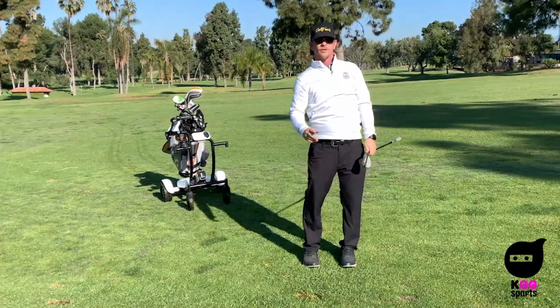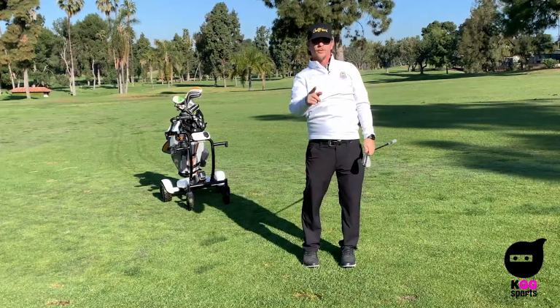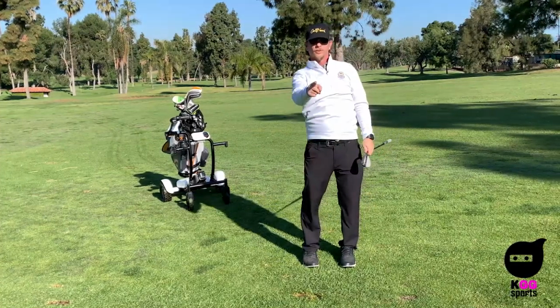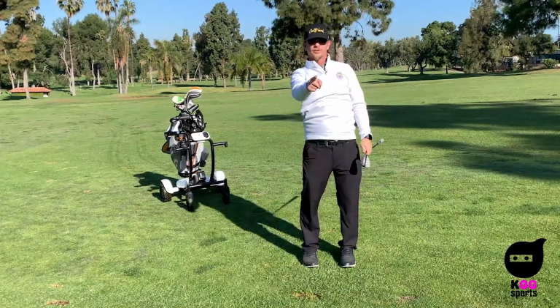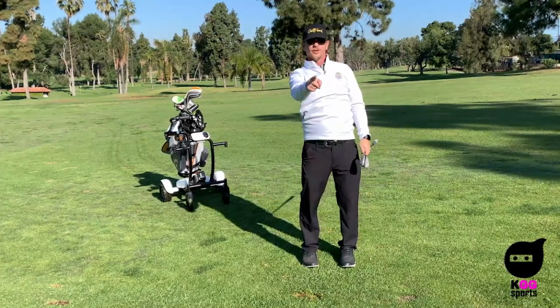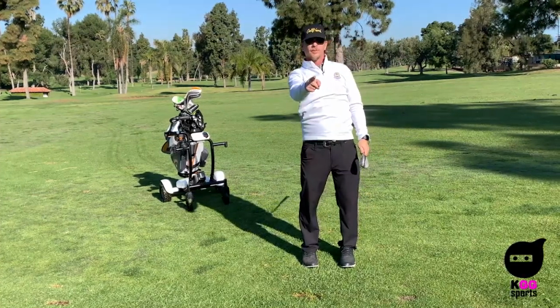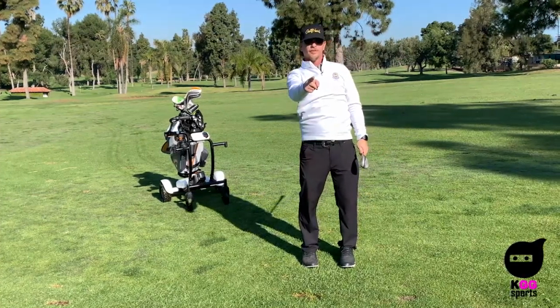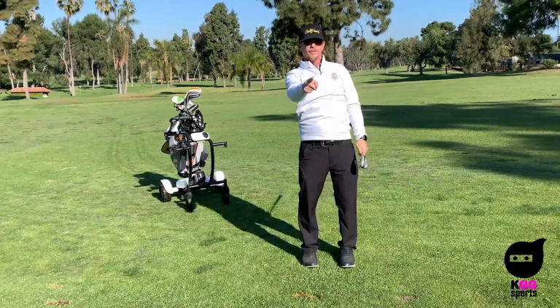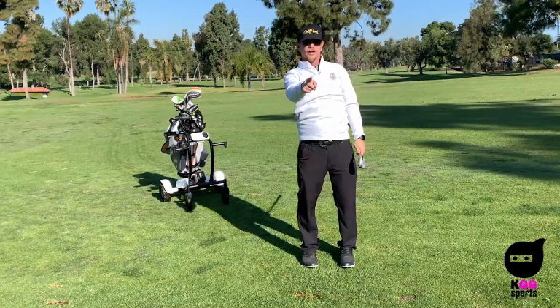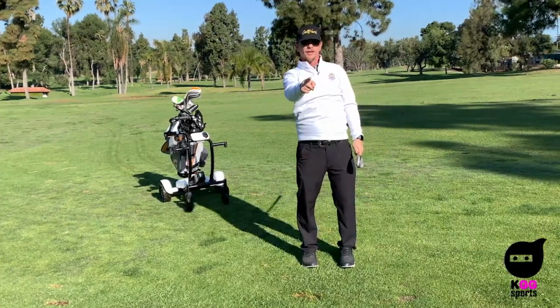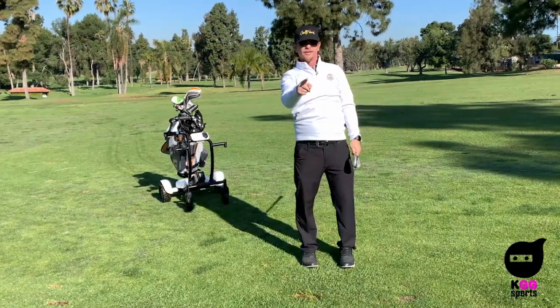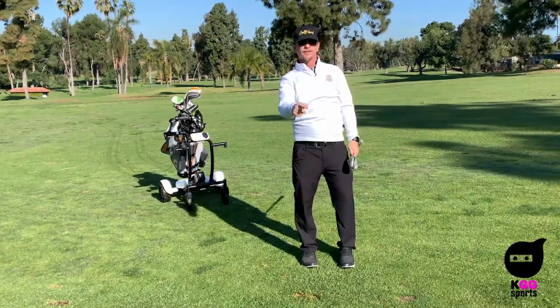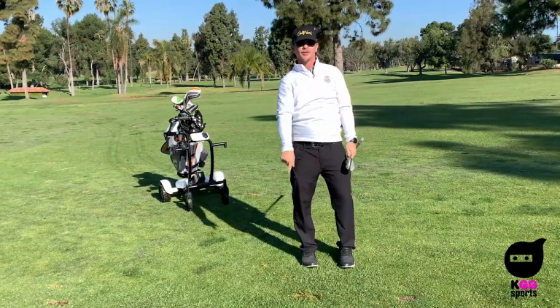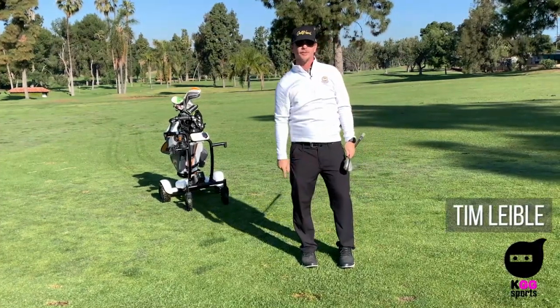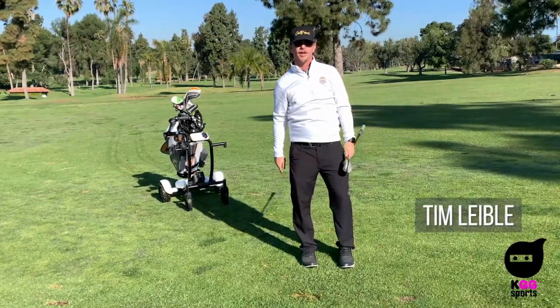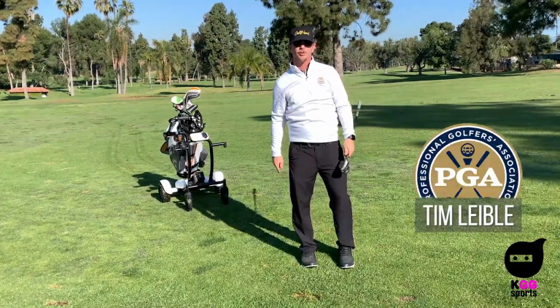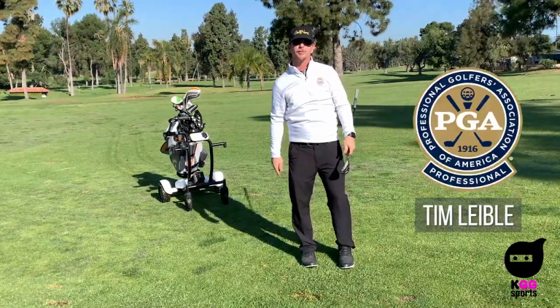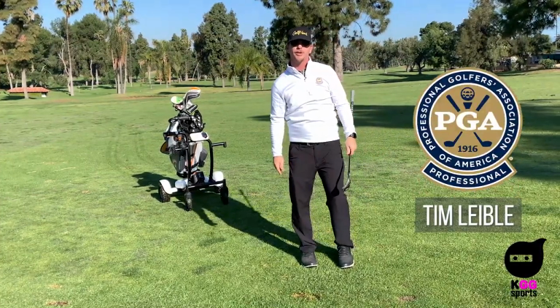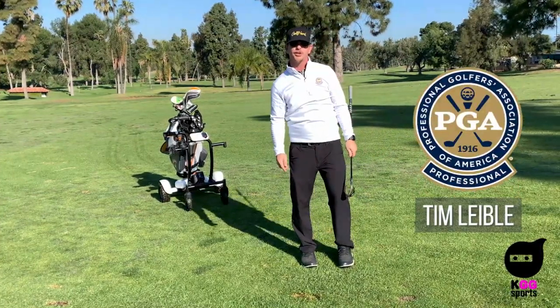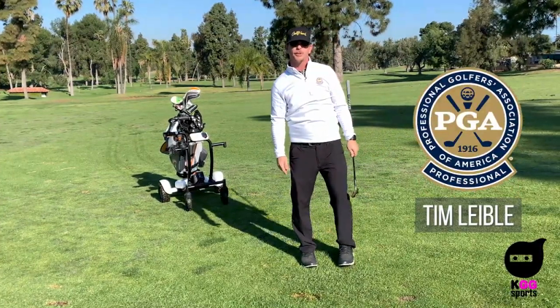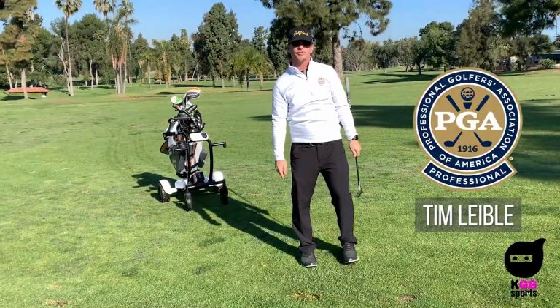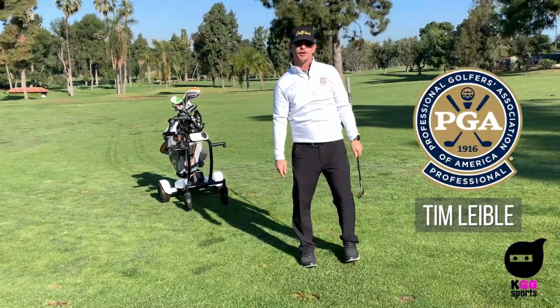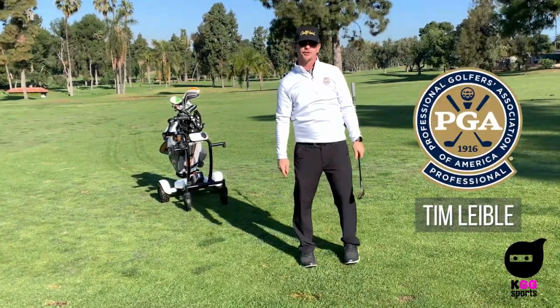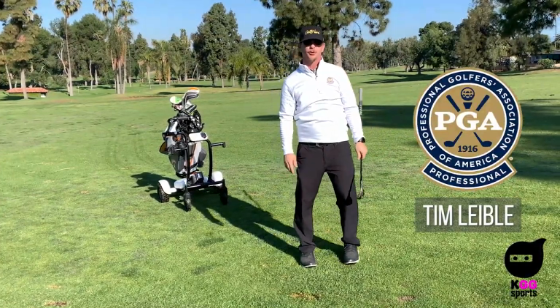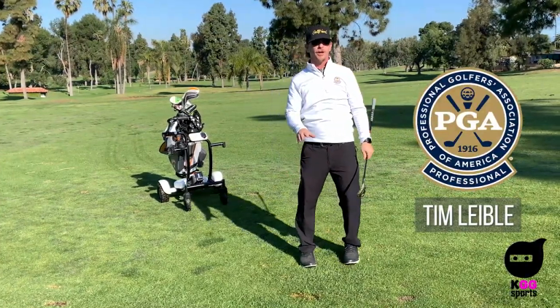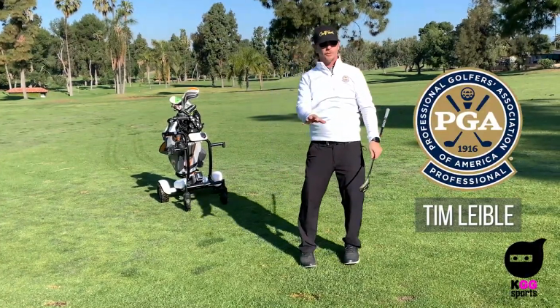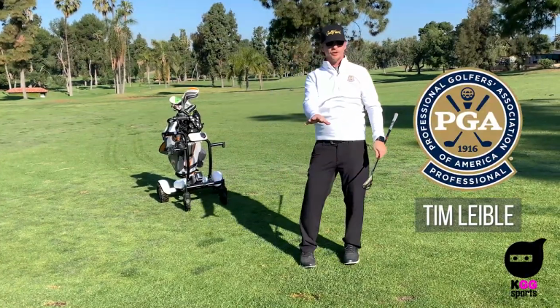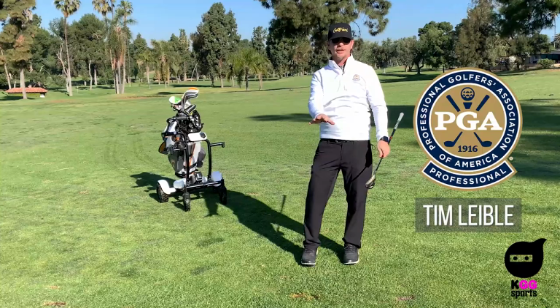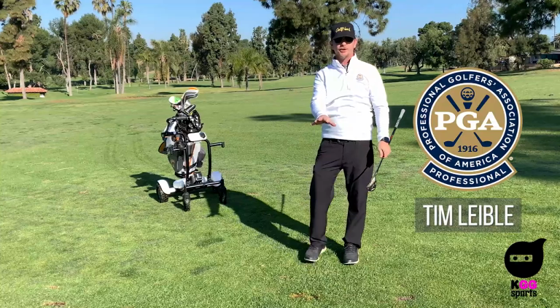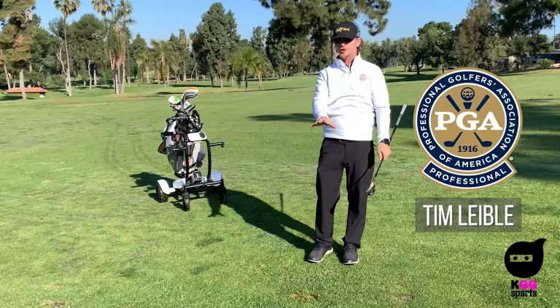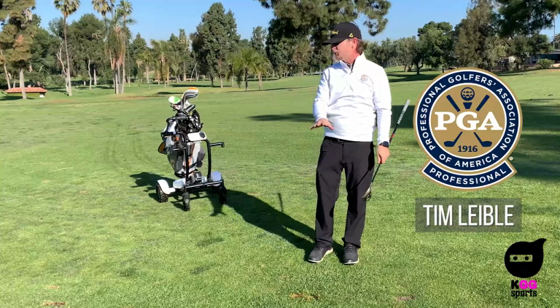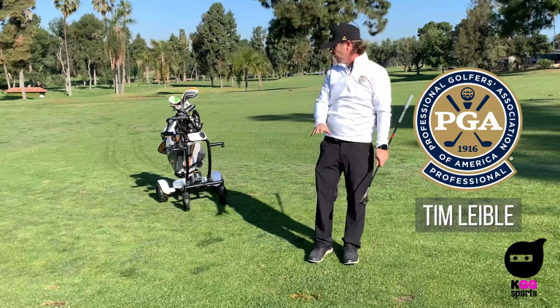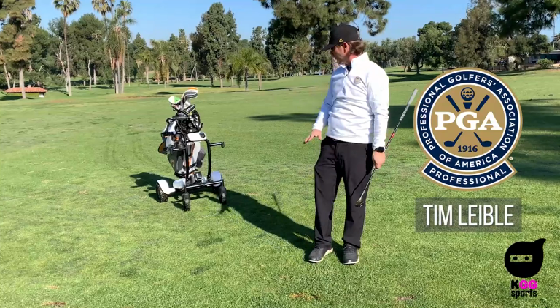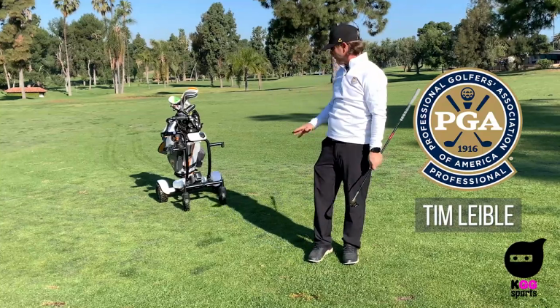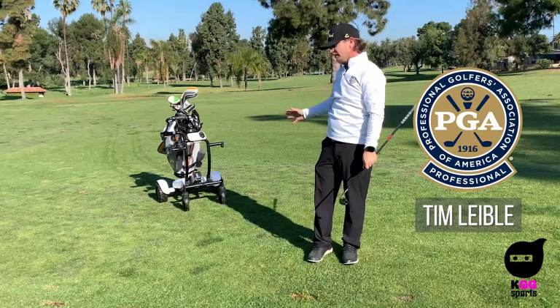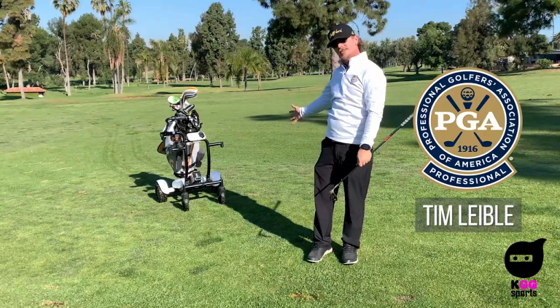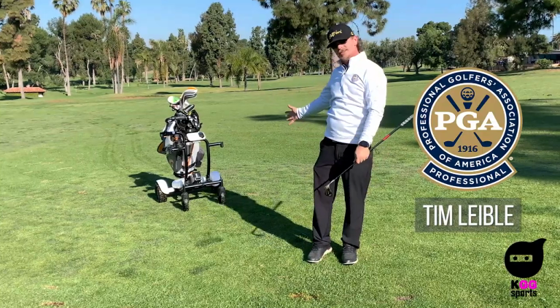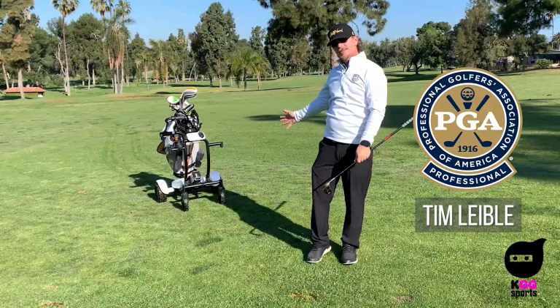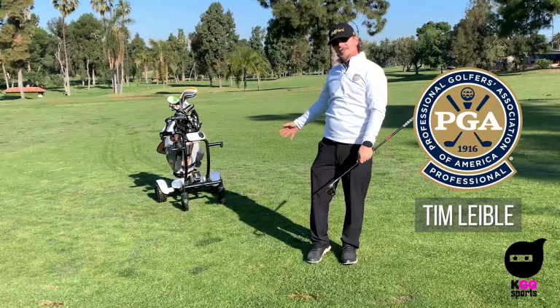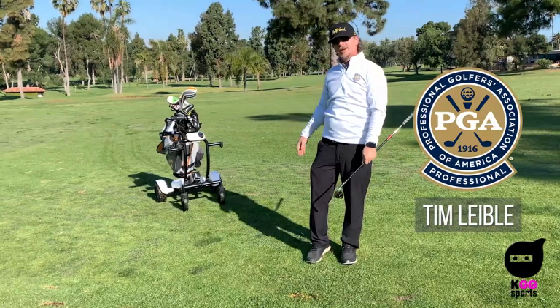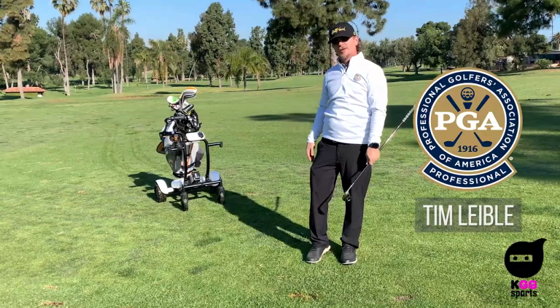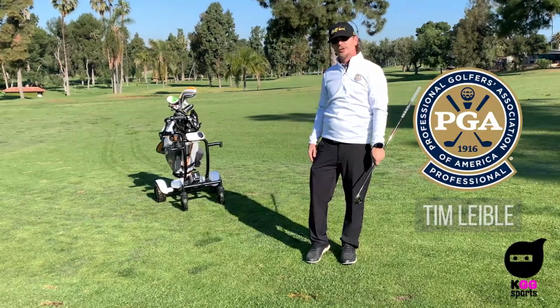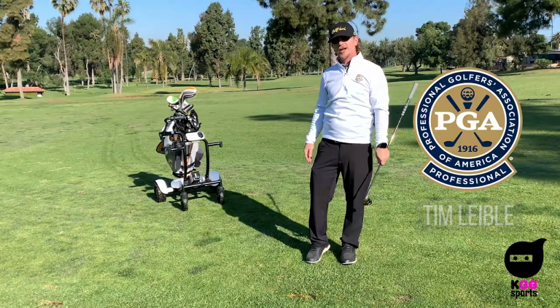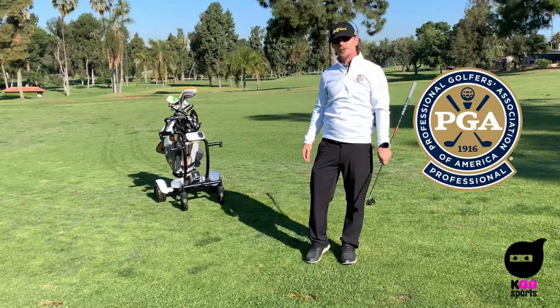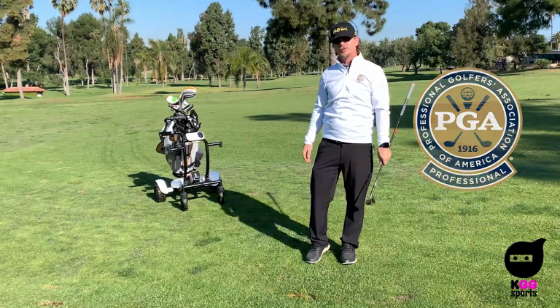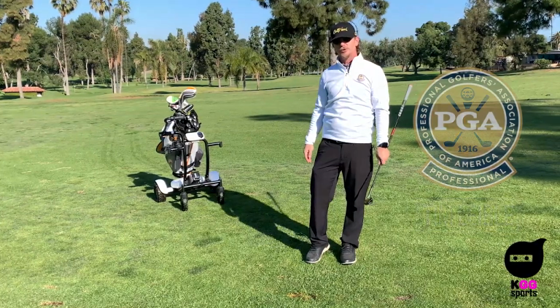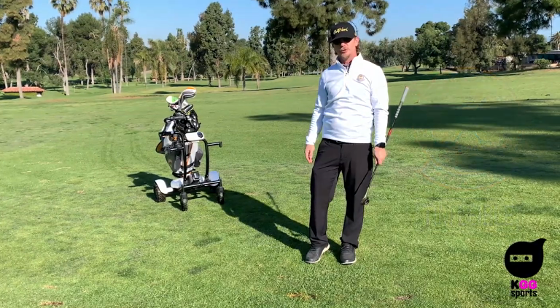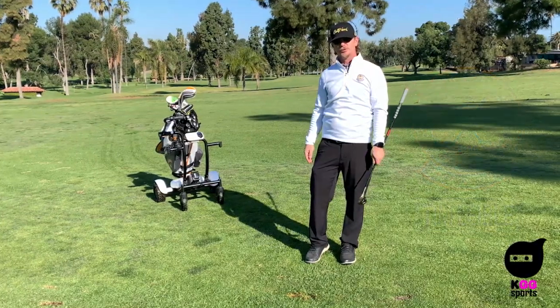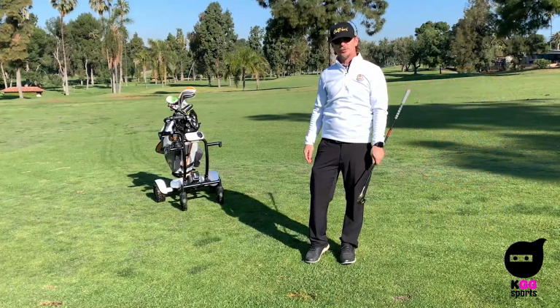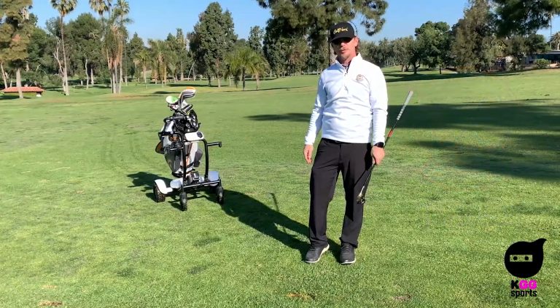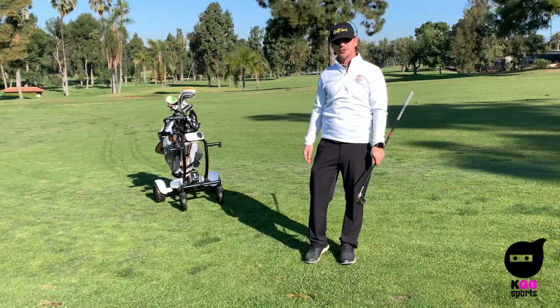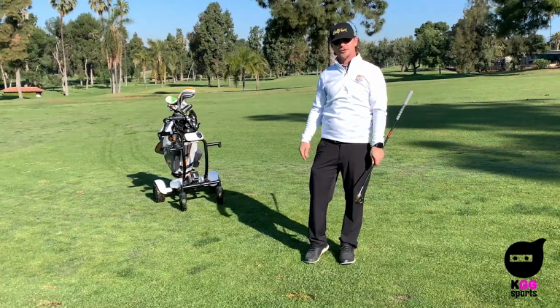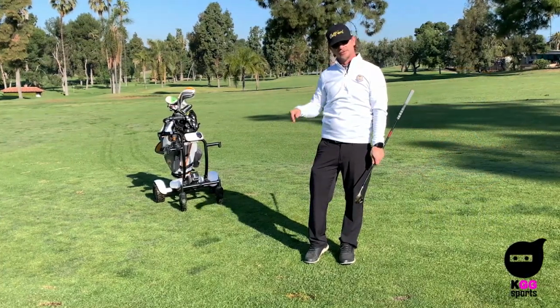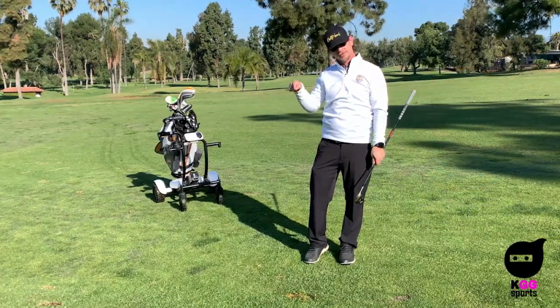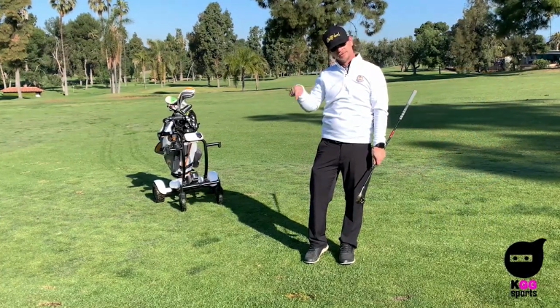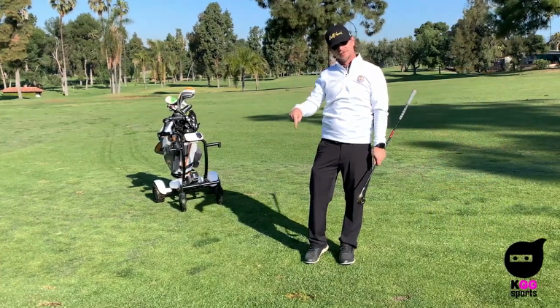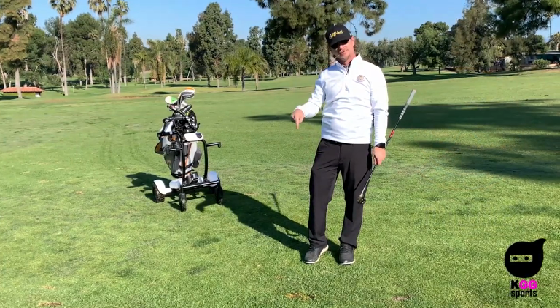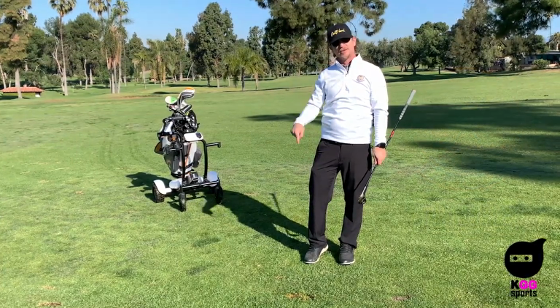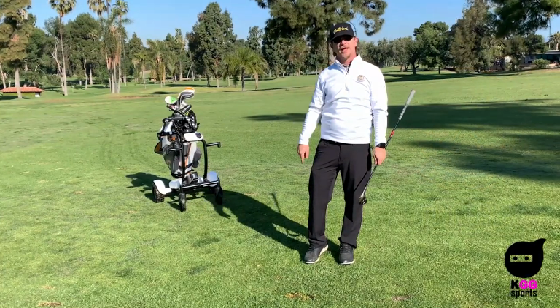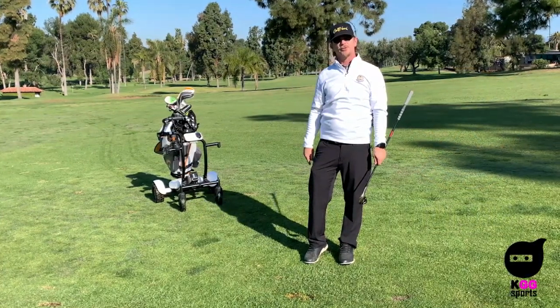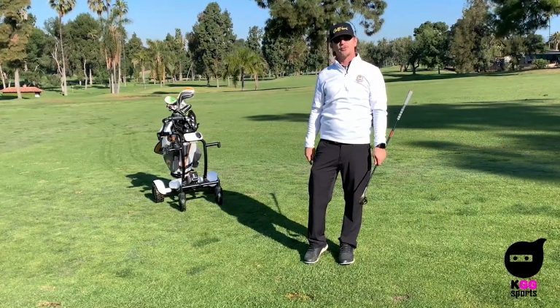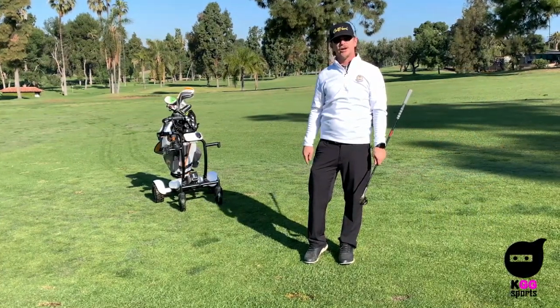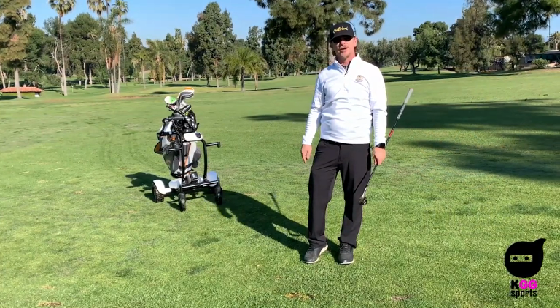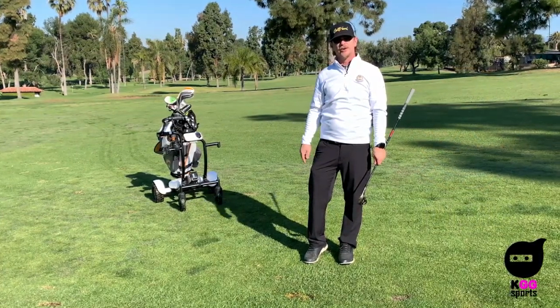What's up everybody, Tim Lively, PGA professional, back with KGG Sports and the Hello Caddy review that was promised happens right now.